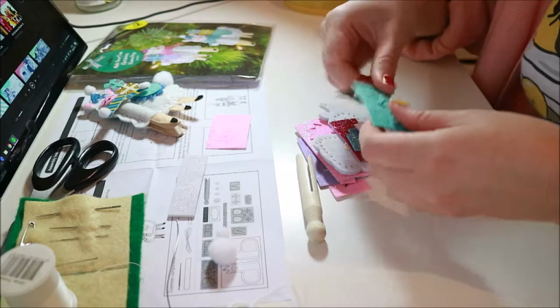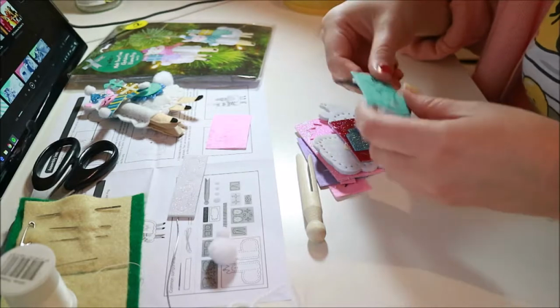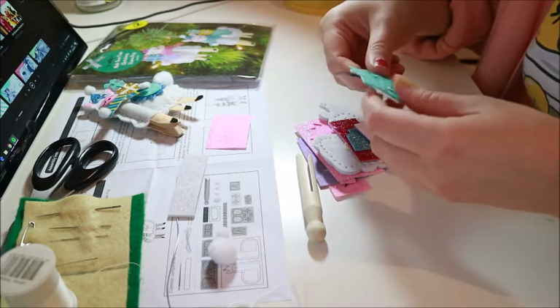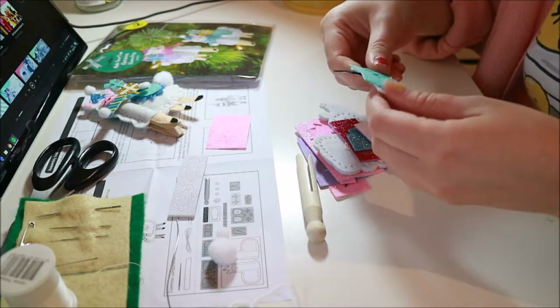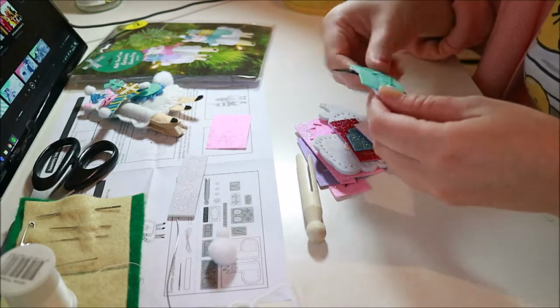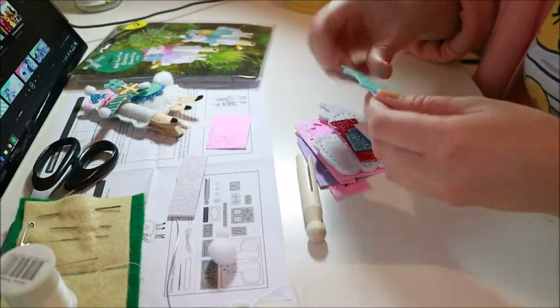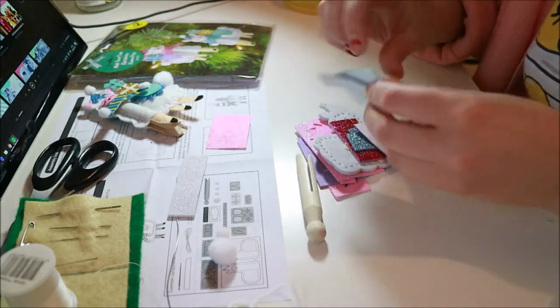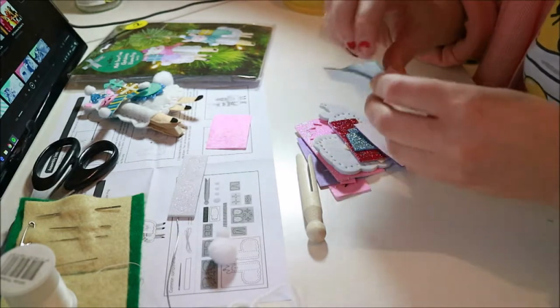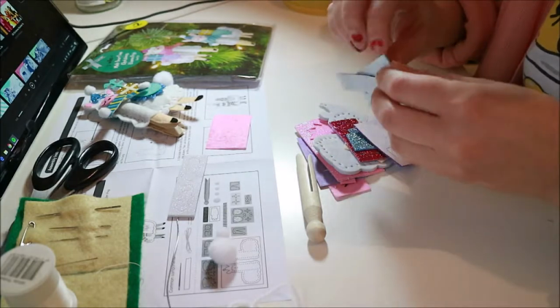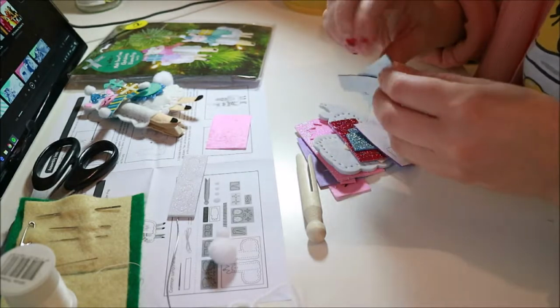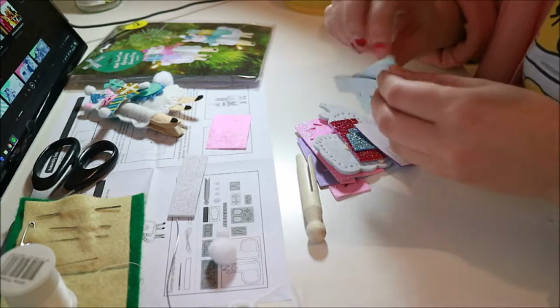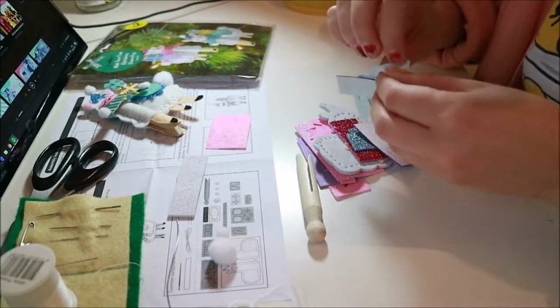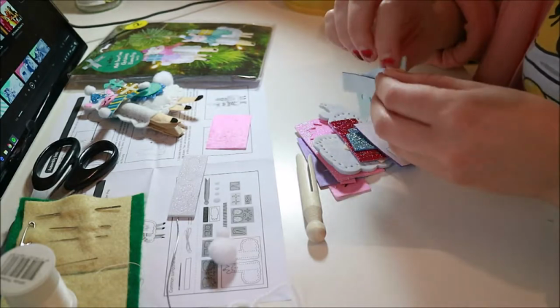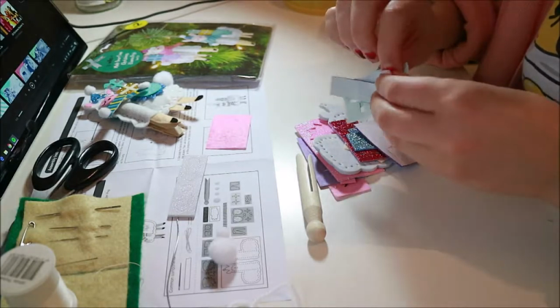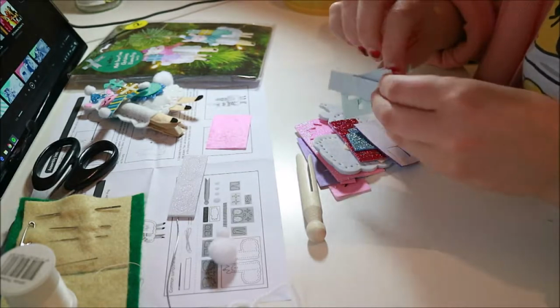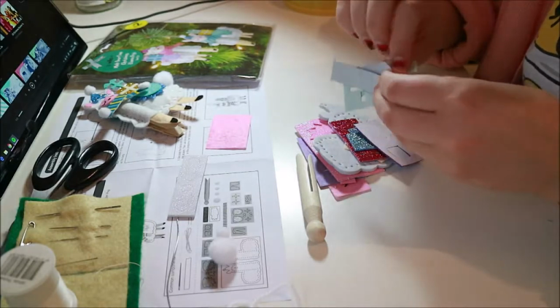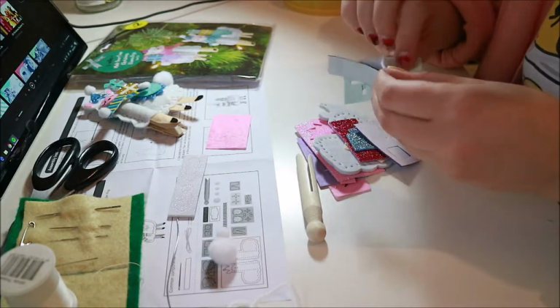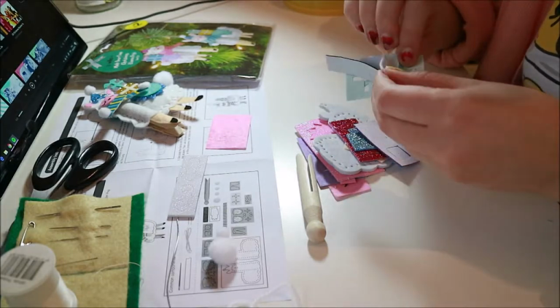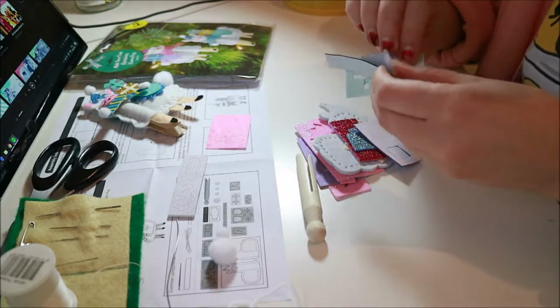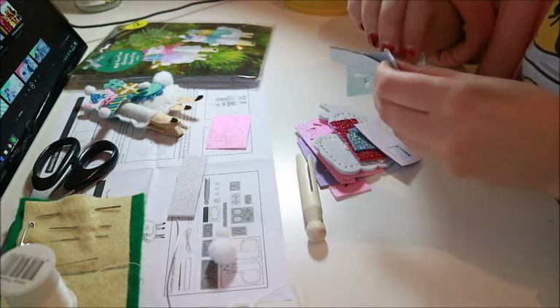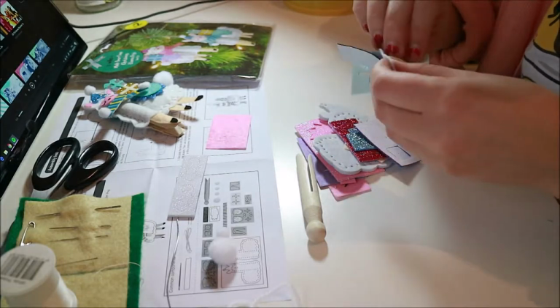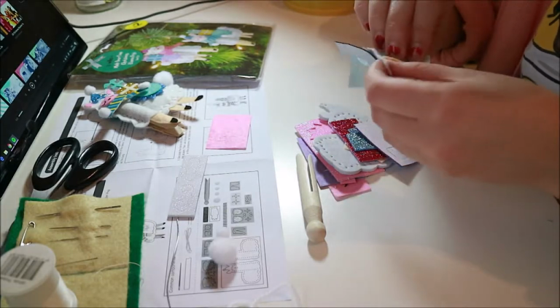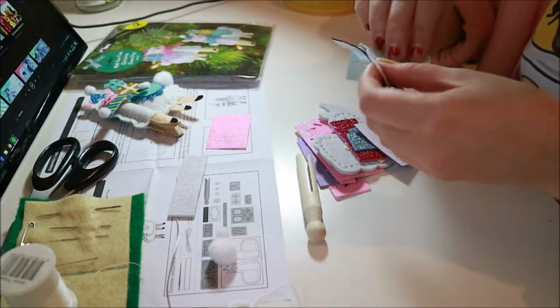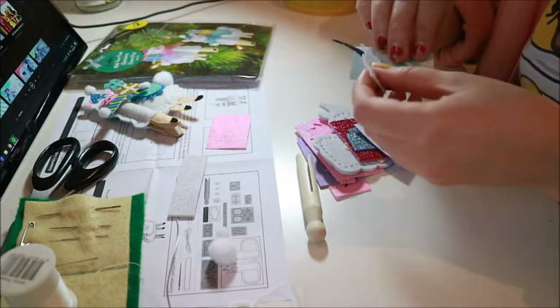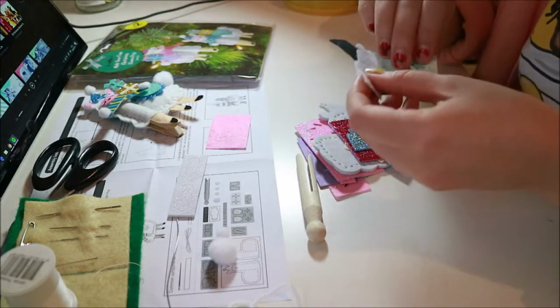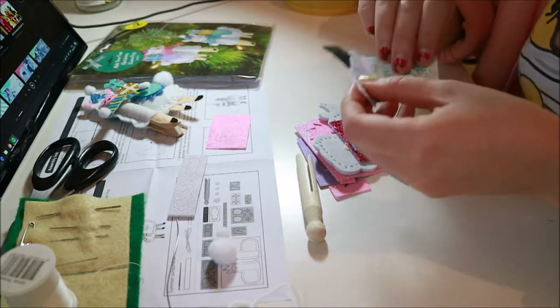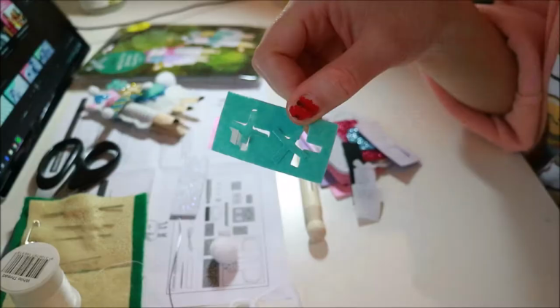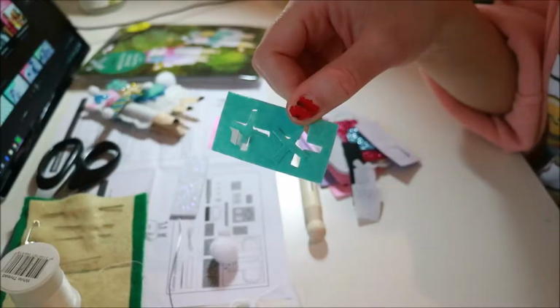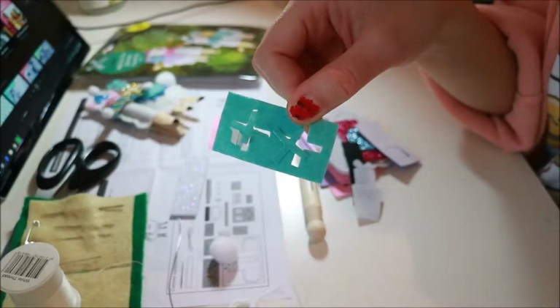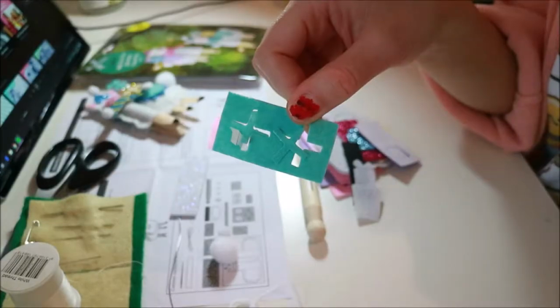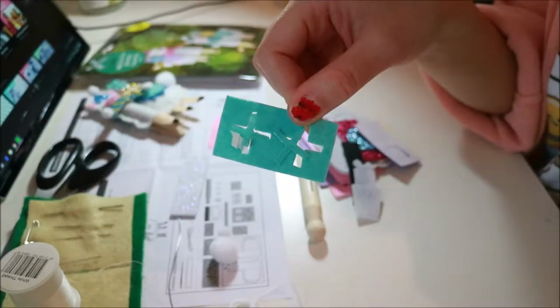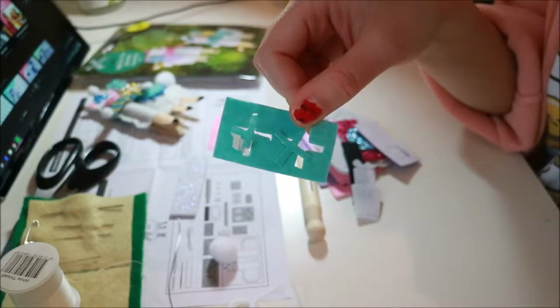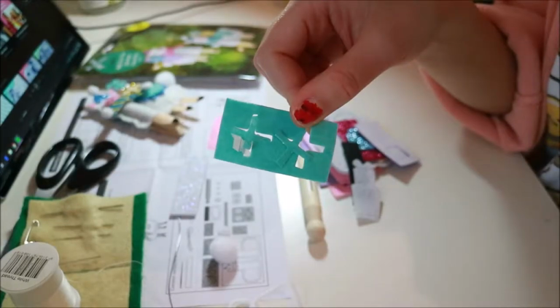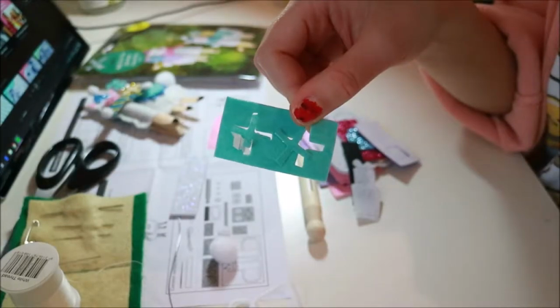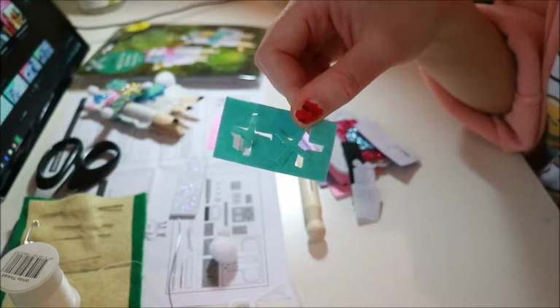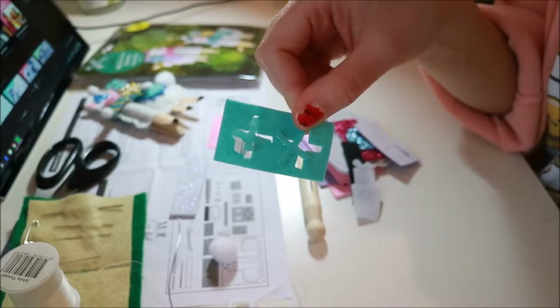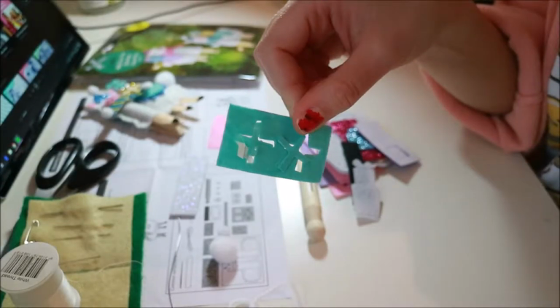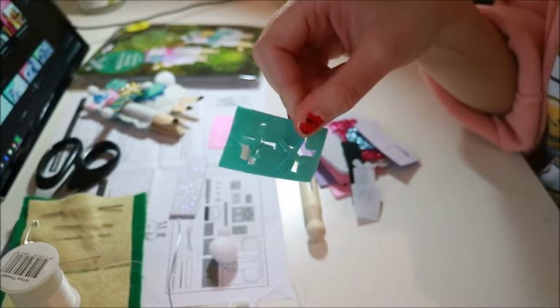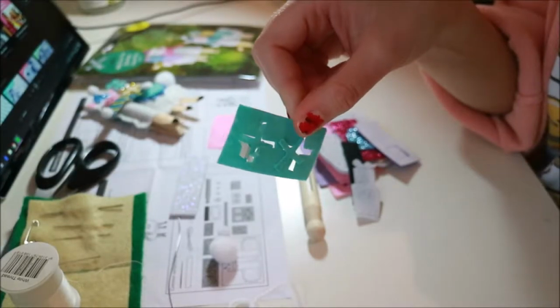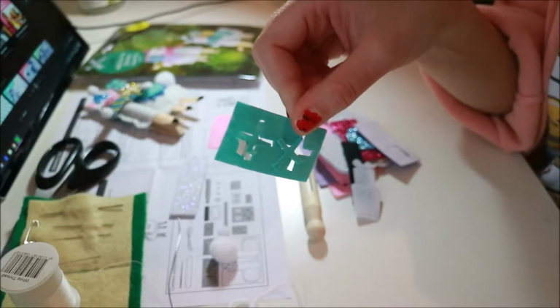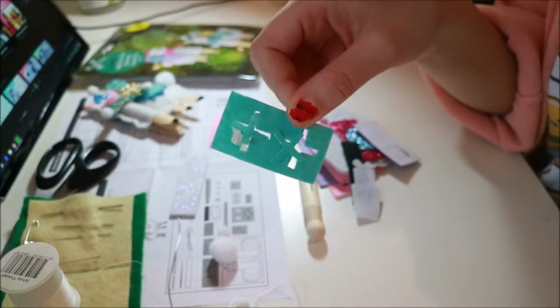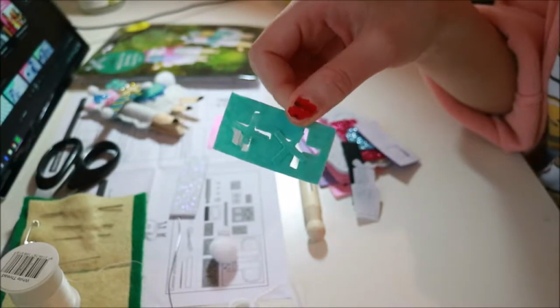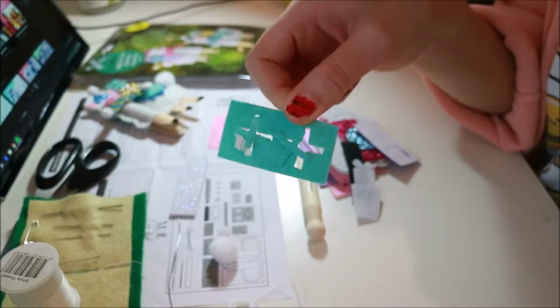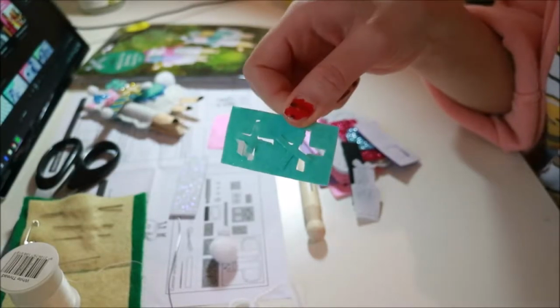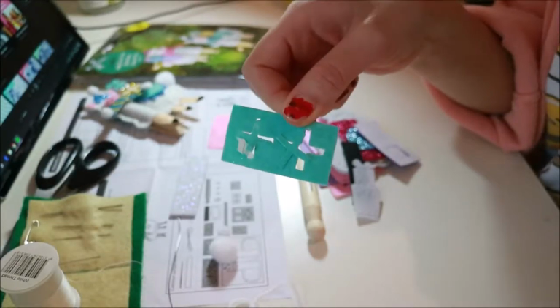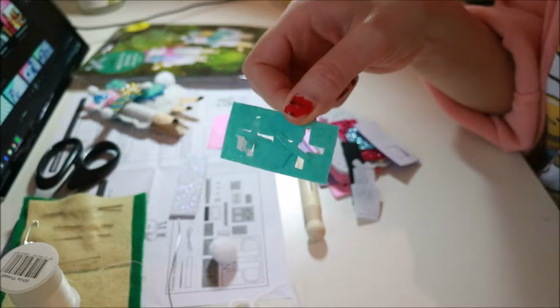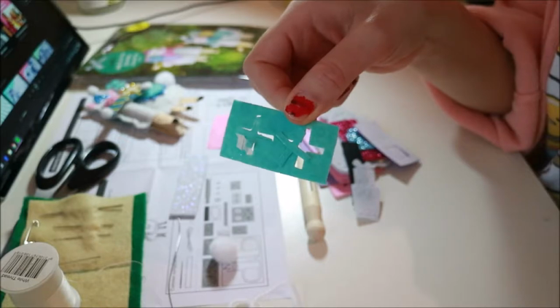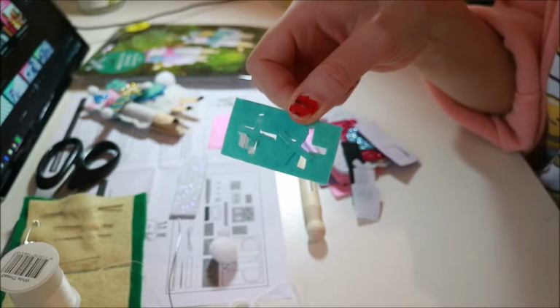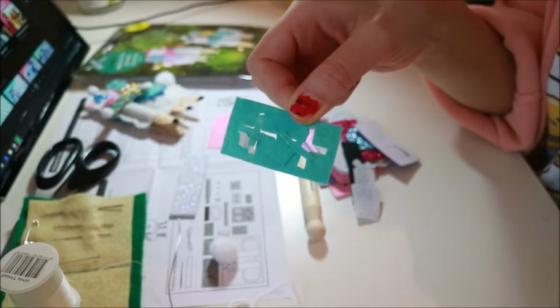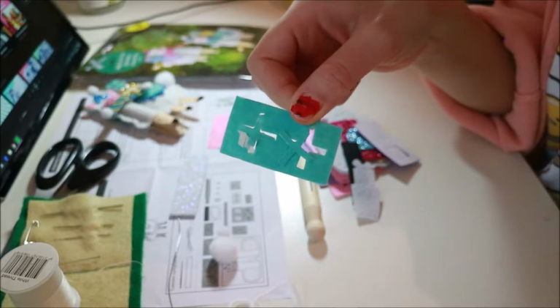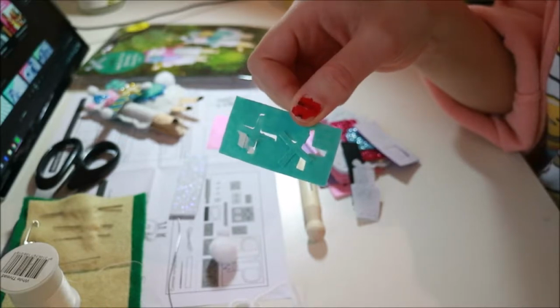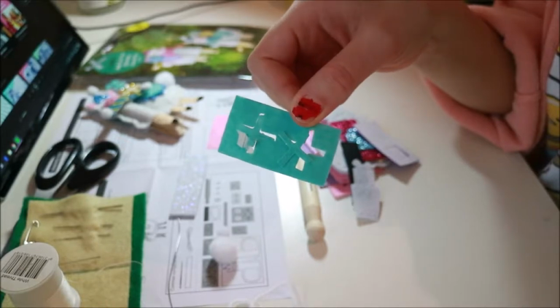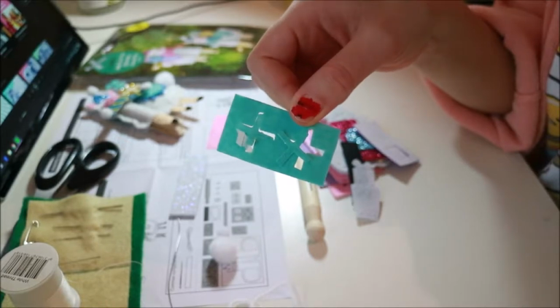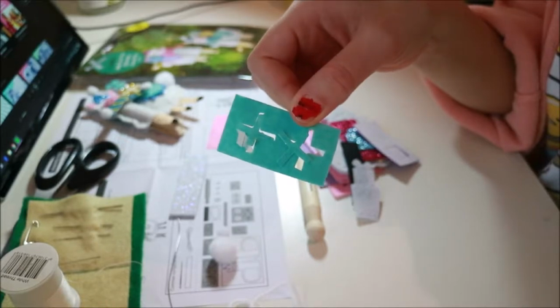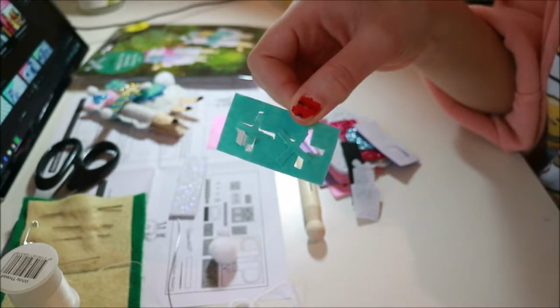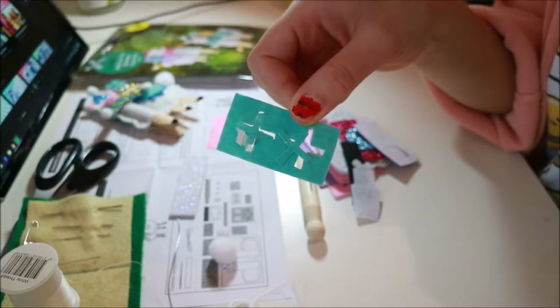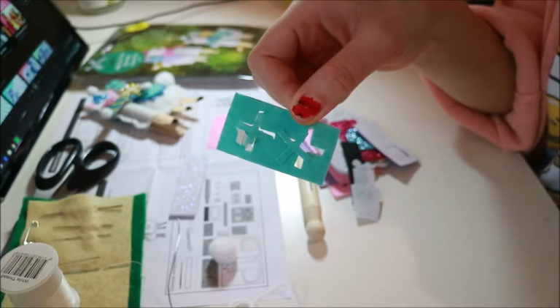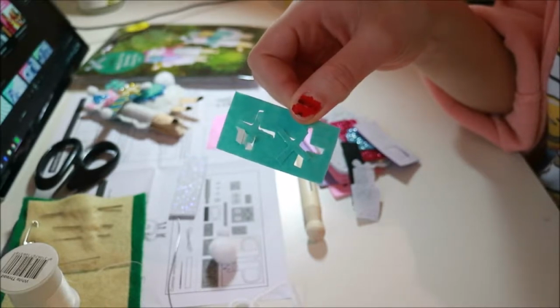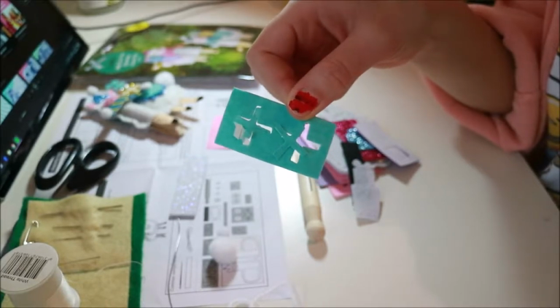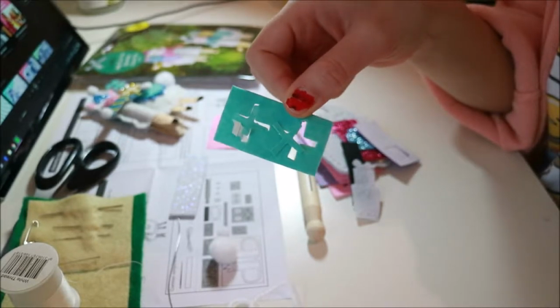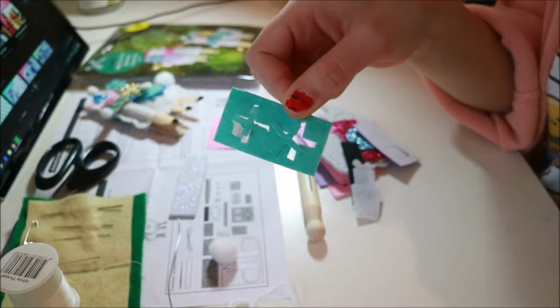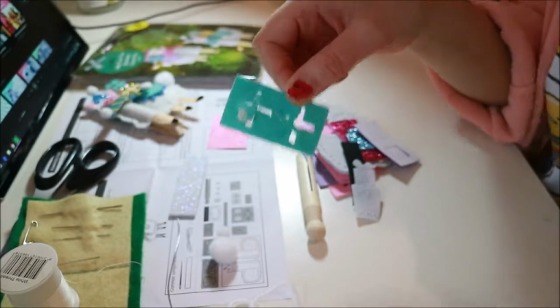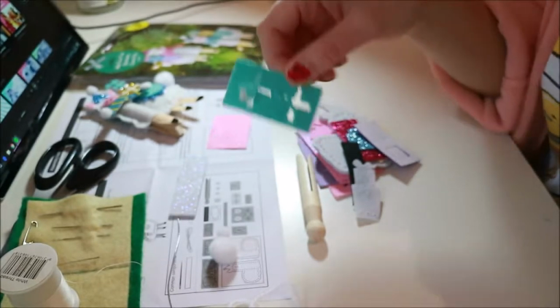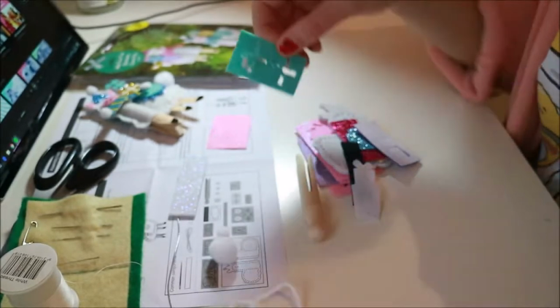Oh, these ones are all messed up. Look — they're all off of the backing and stuff. That's a shame.